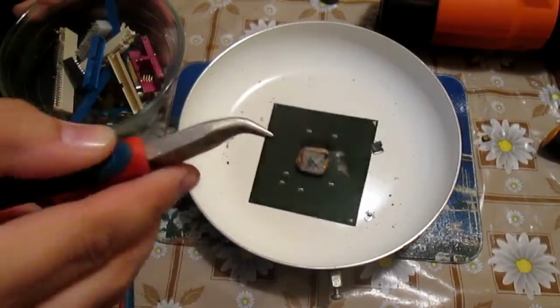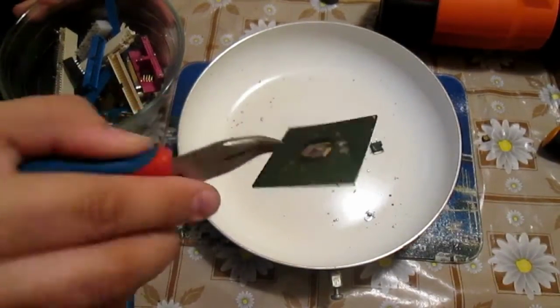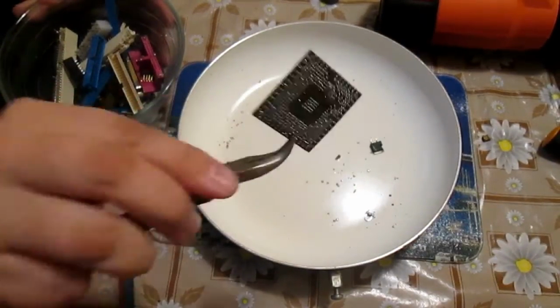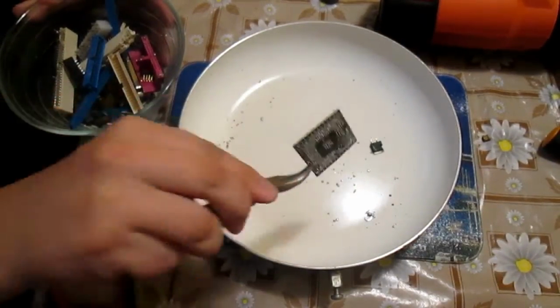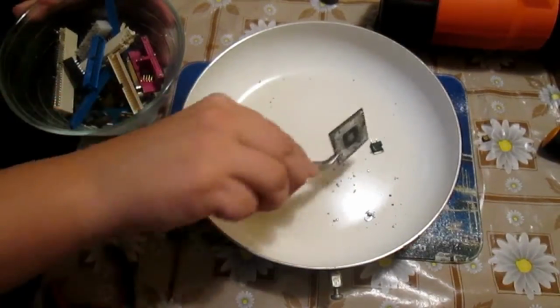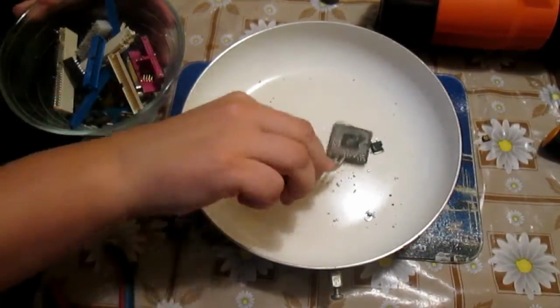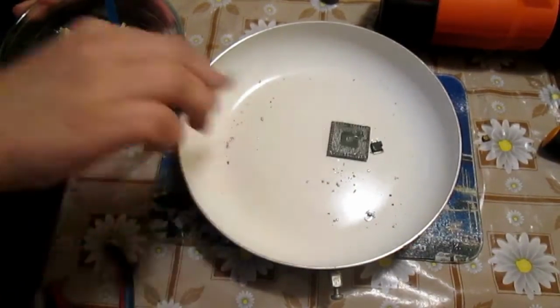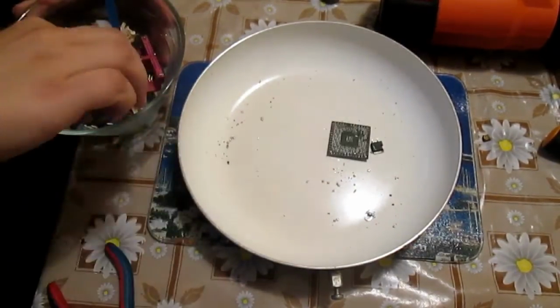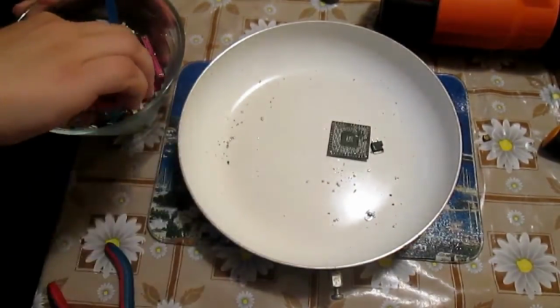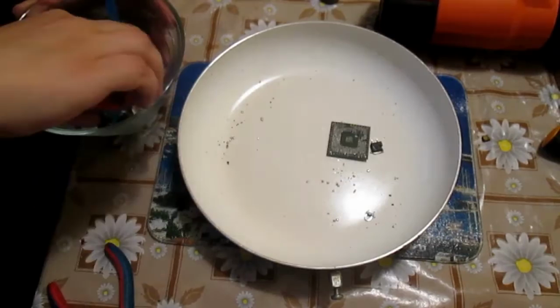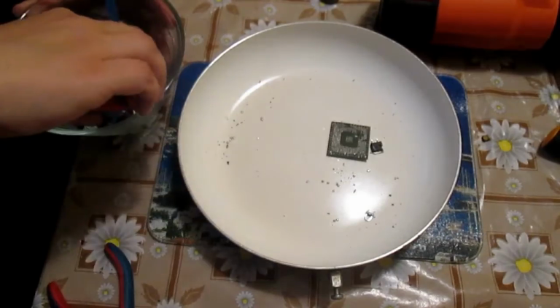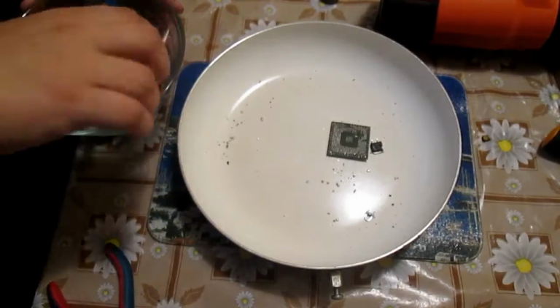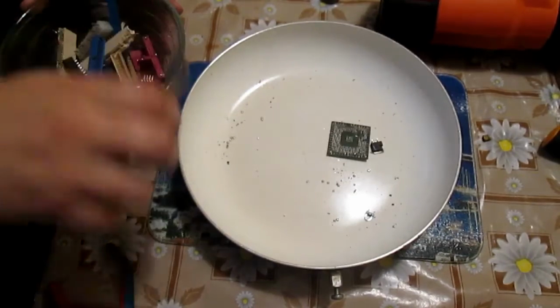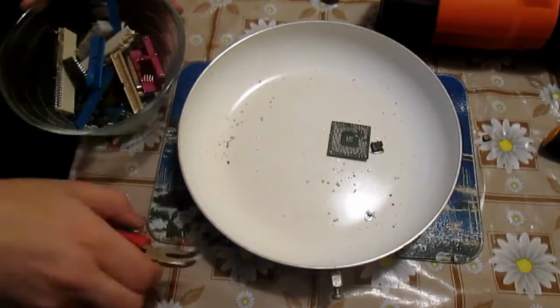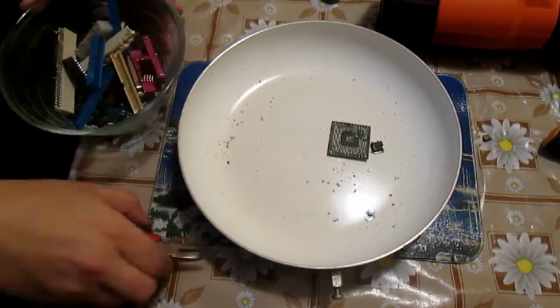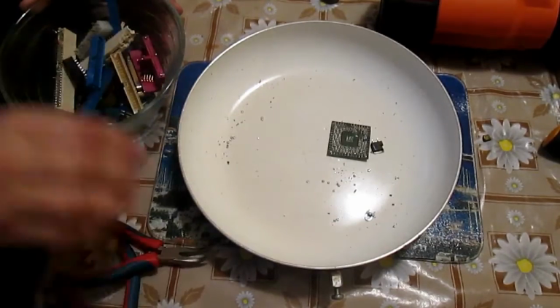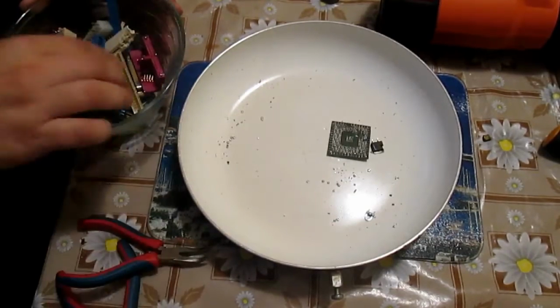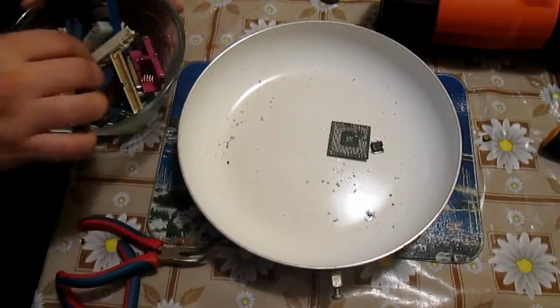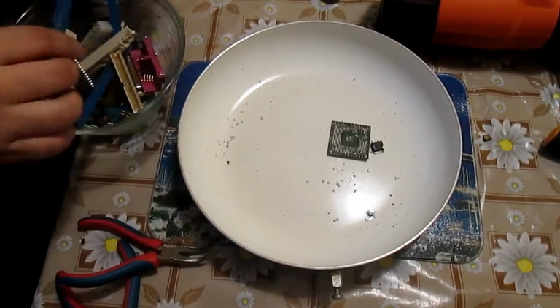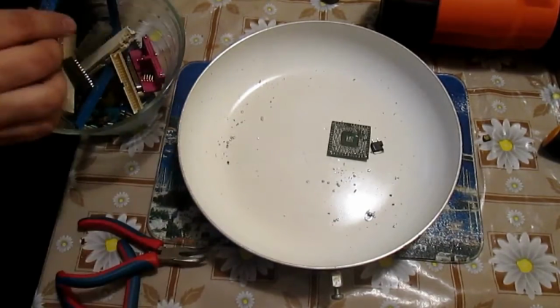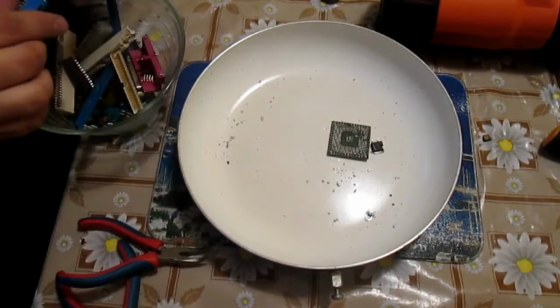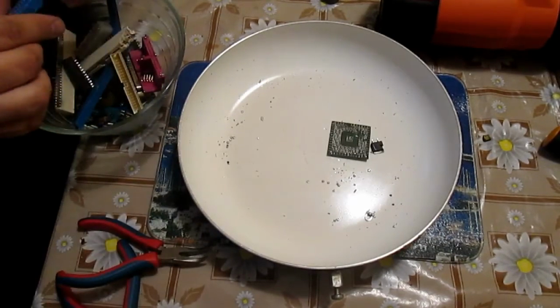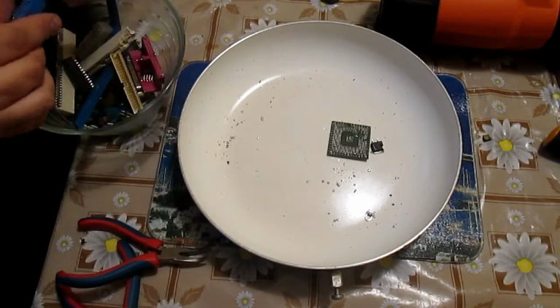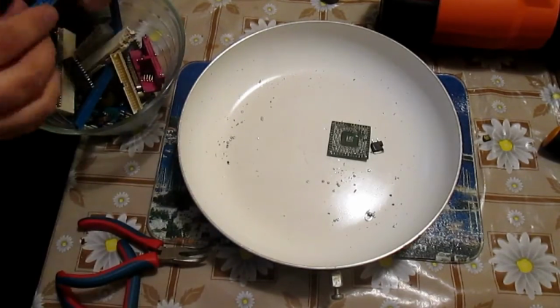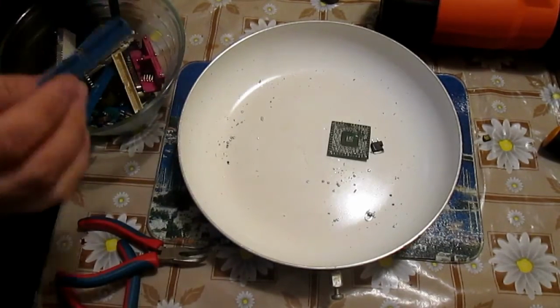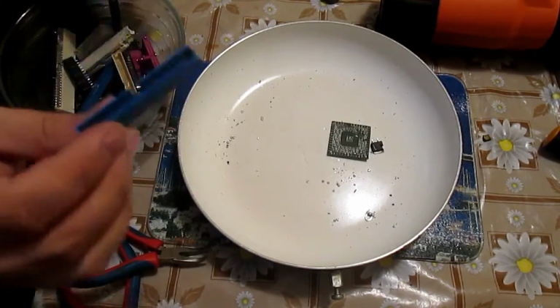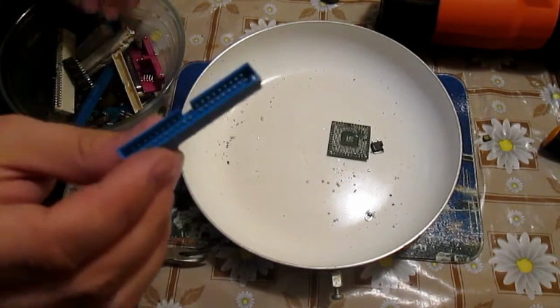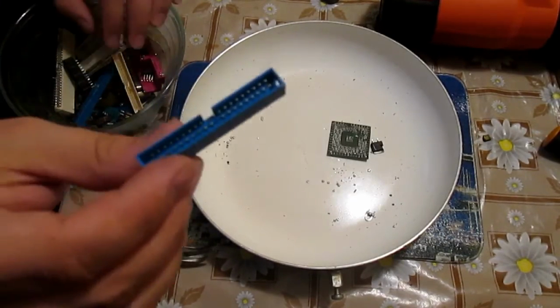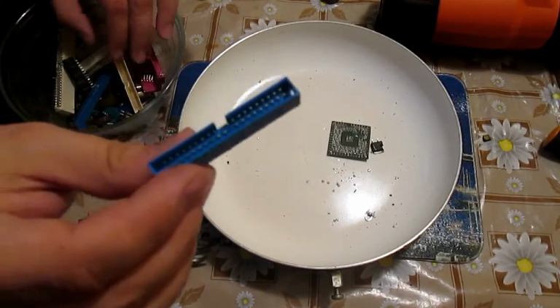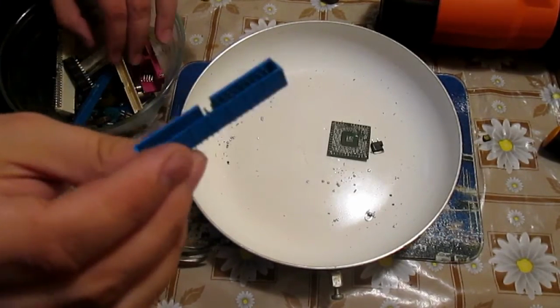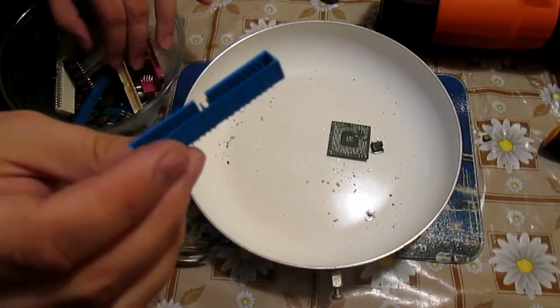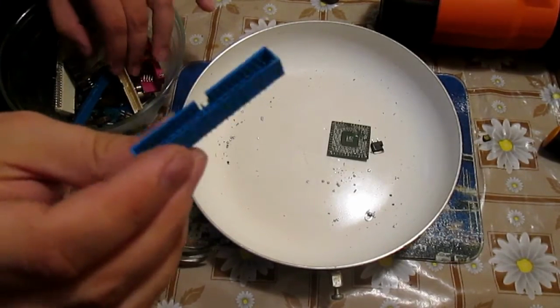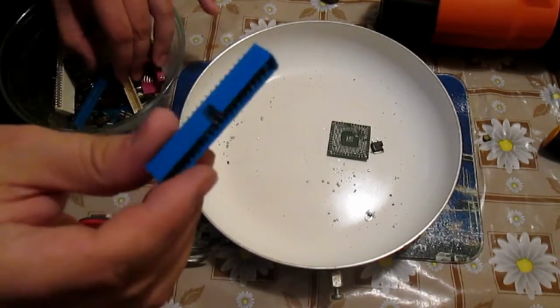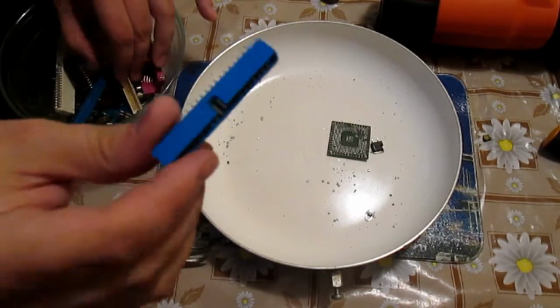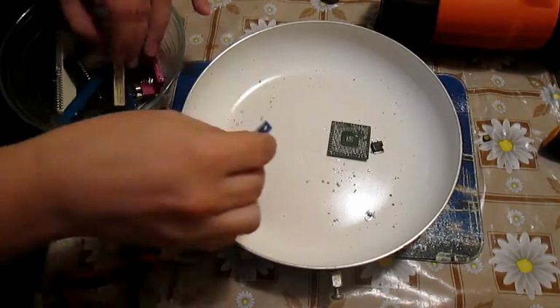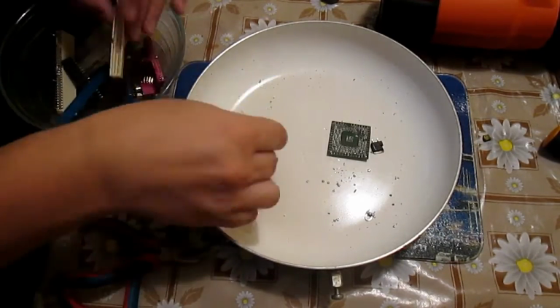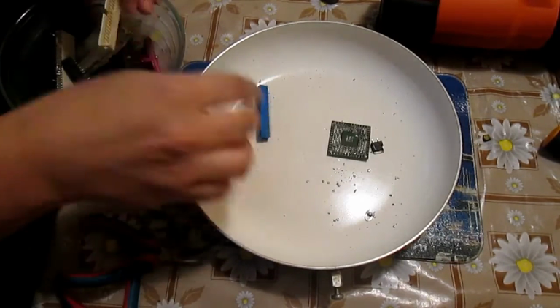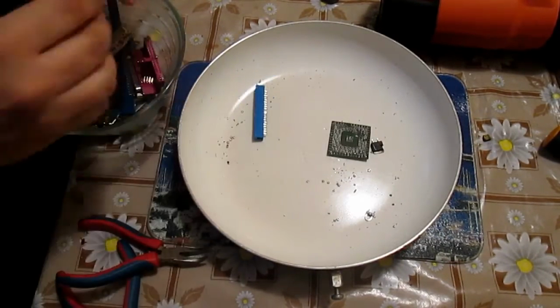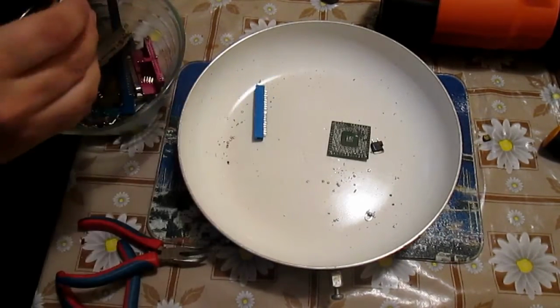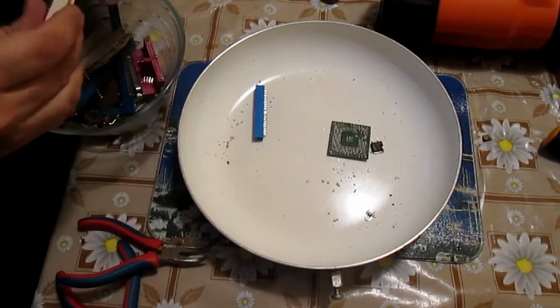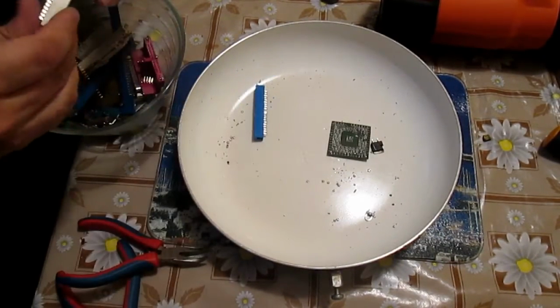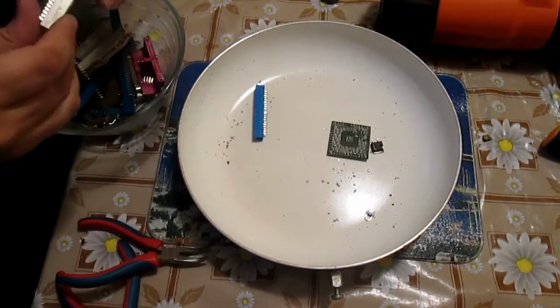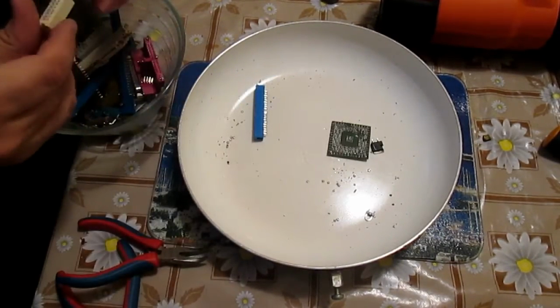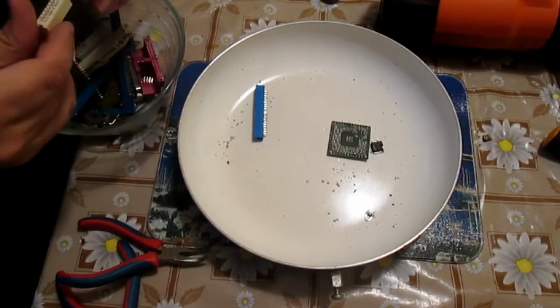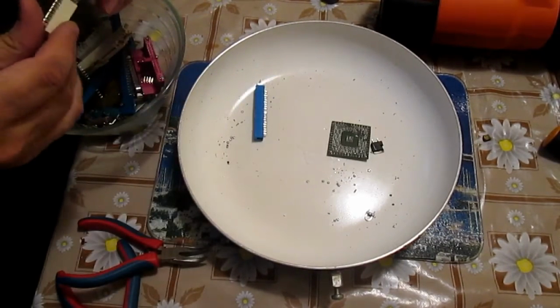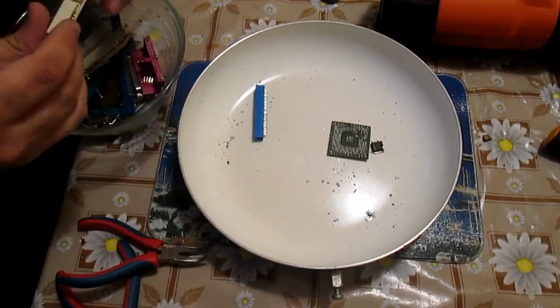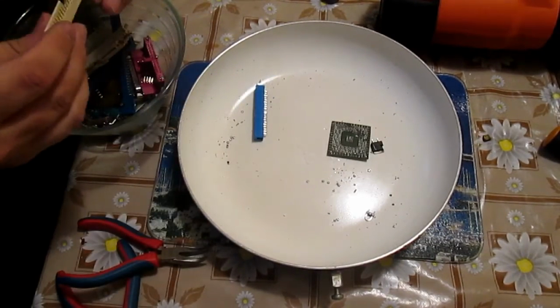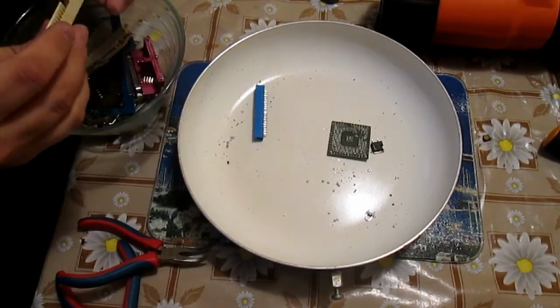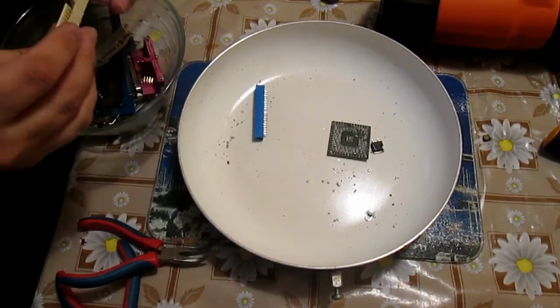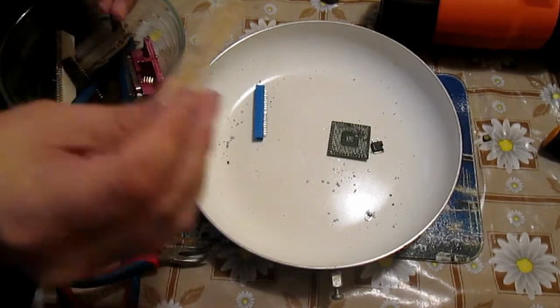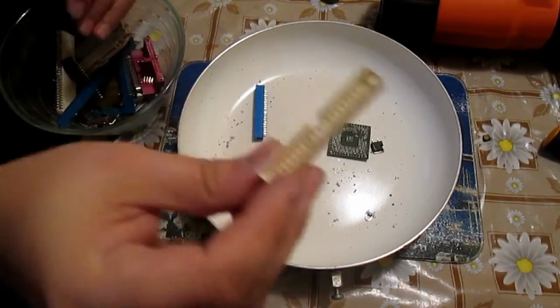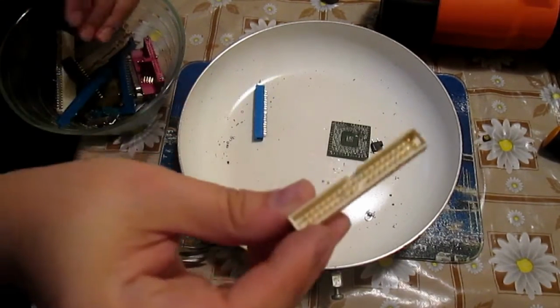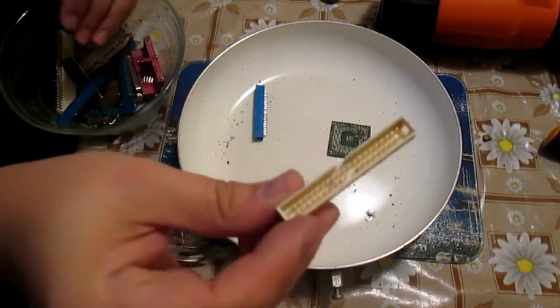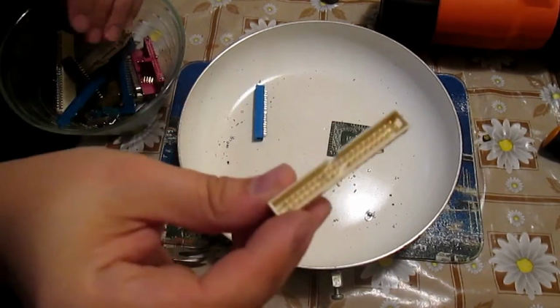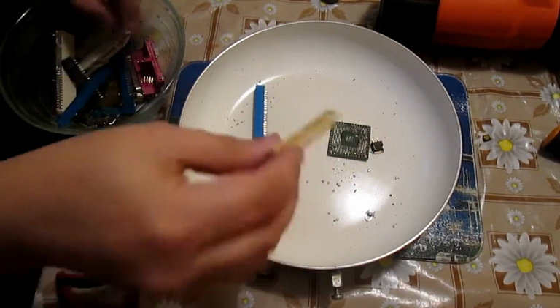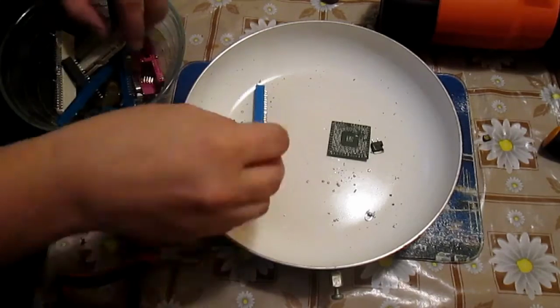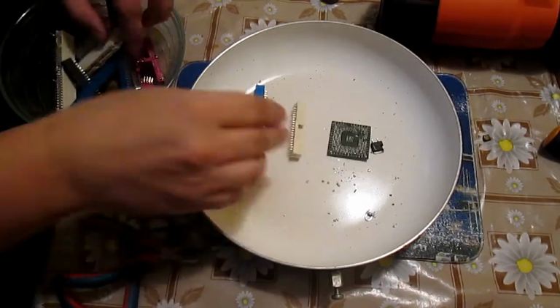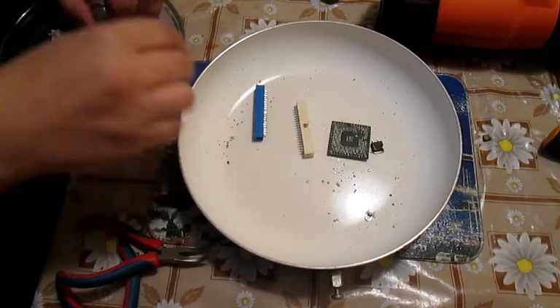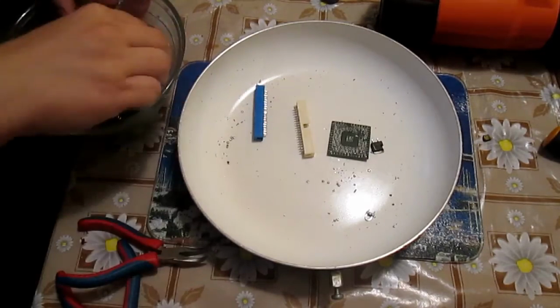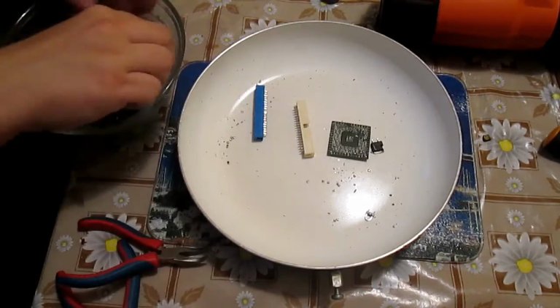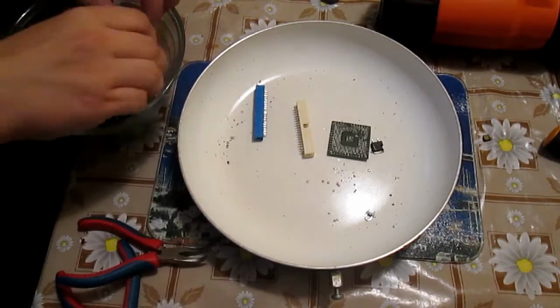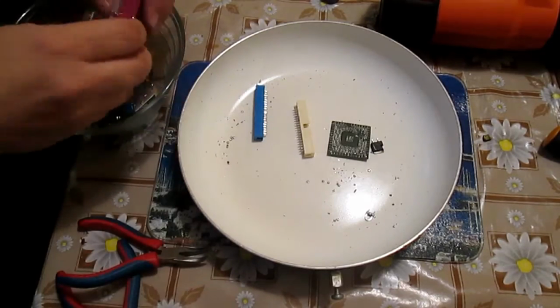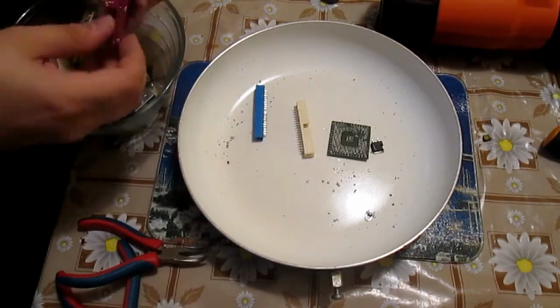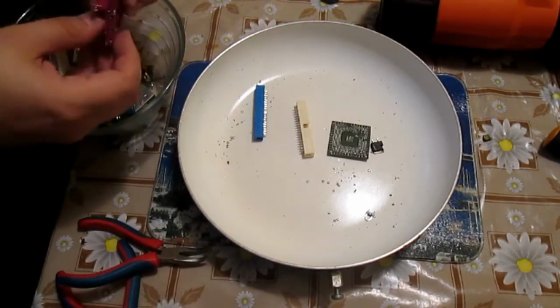So I think that the objective of this mission — to prove that desoldering parts with a heat gun is possible — was accomplished.